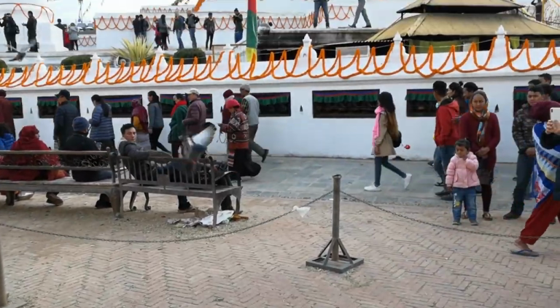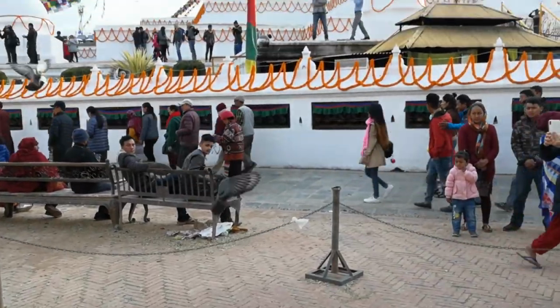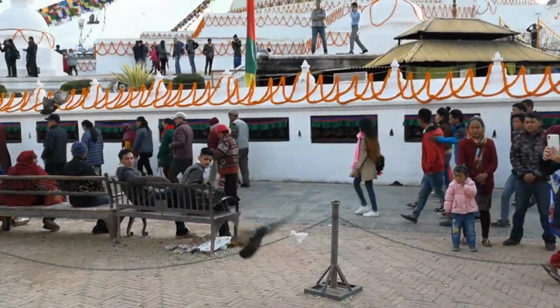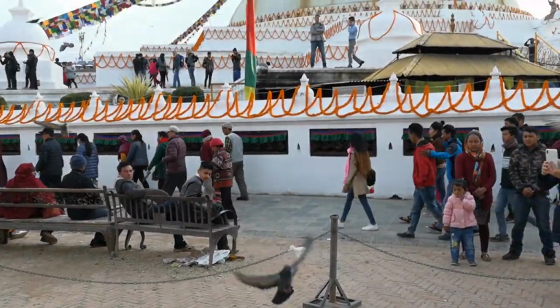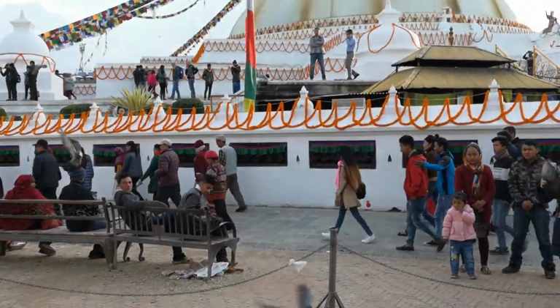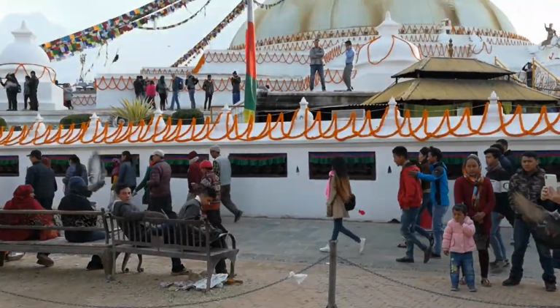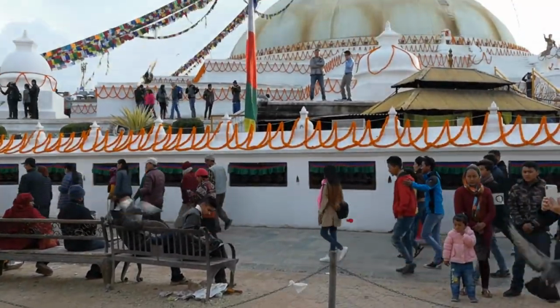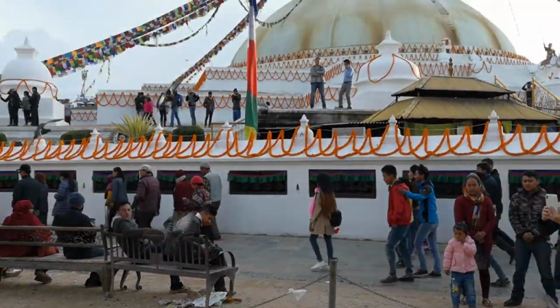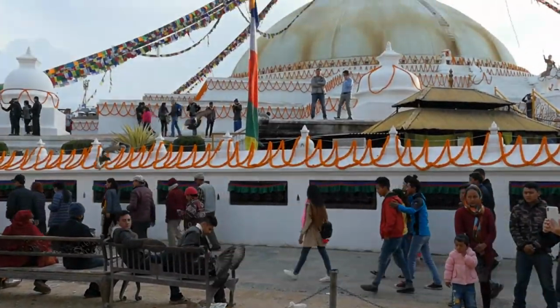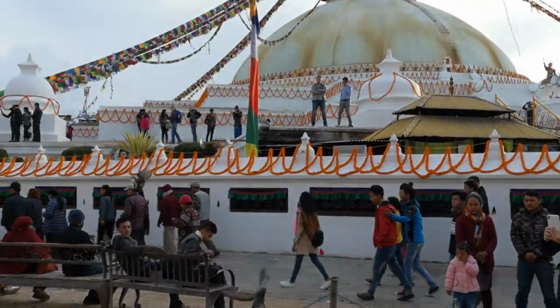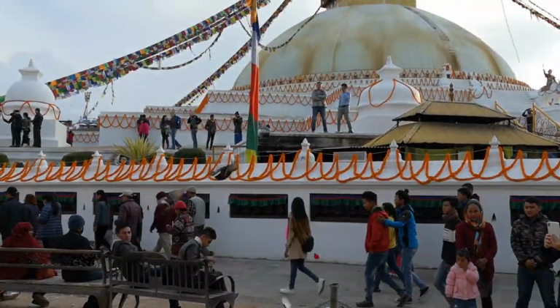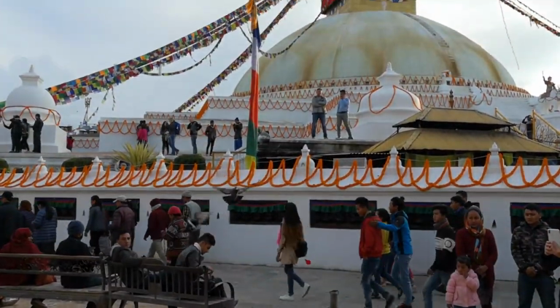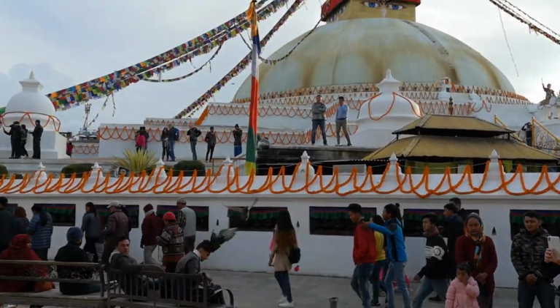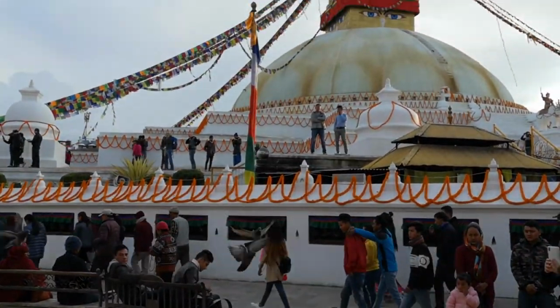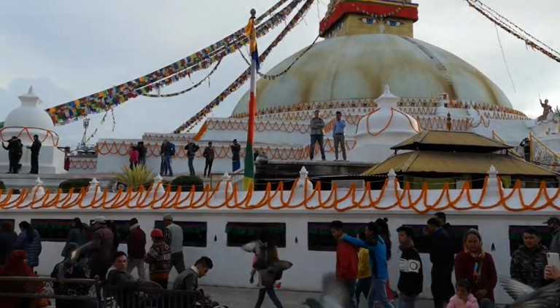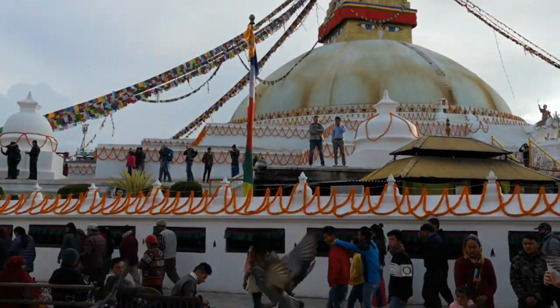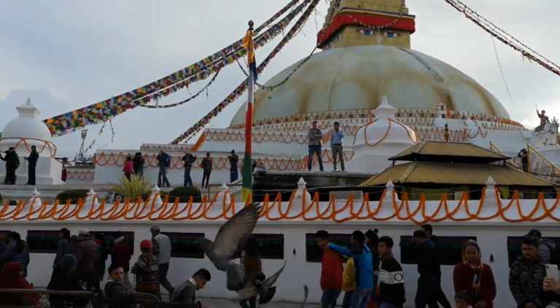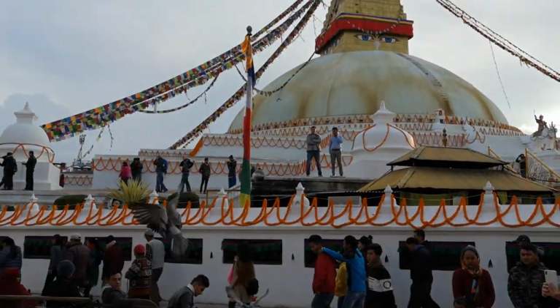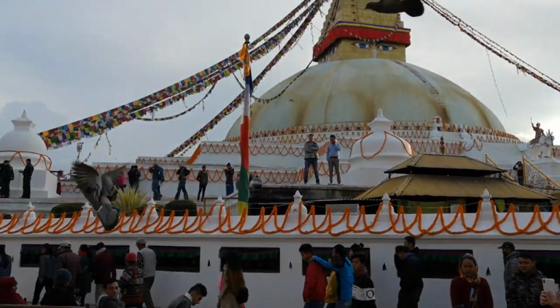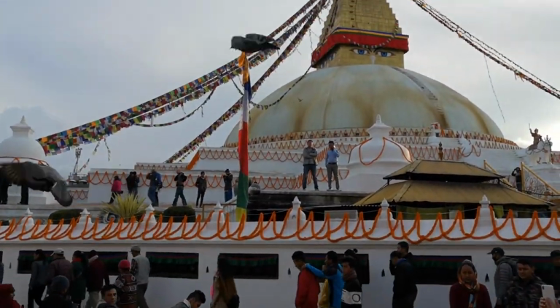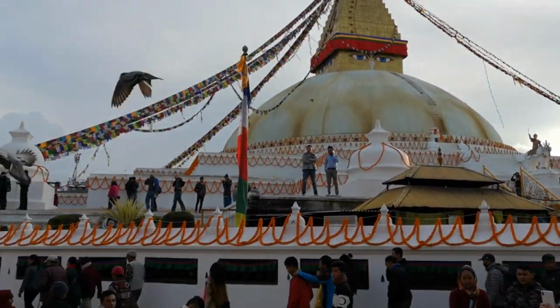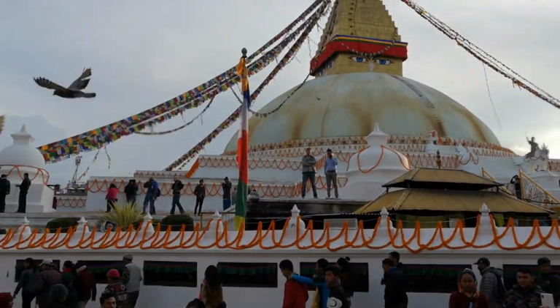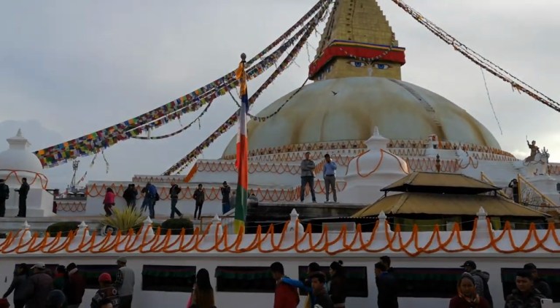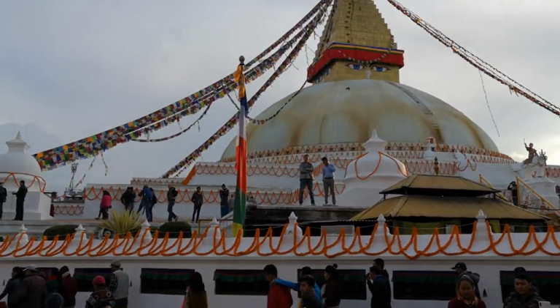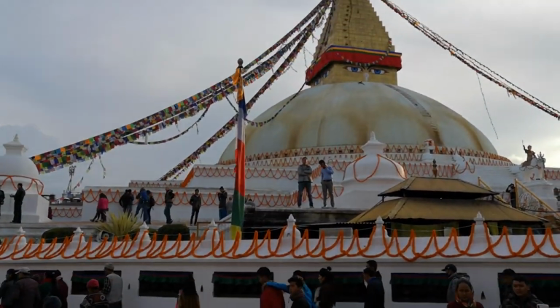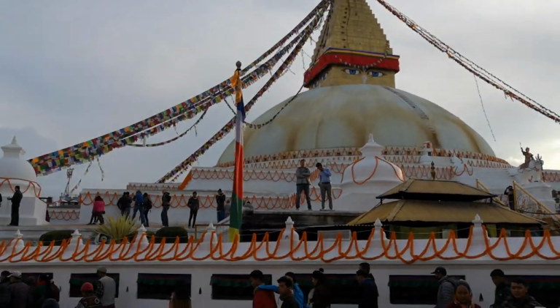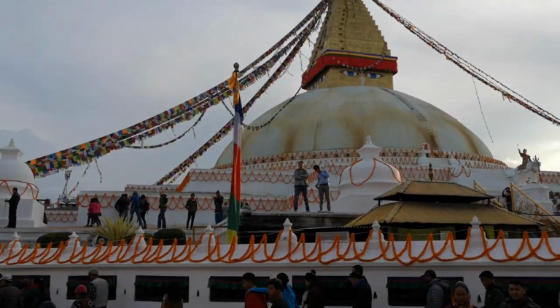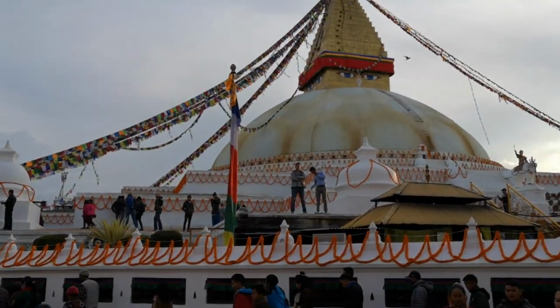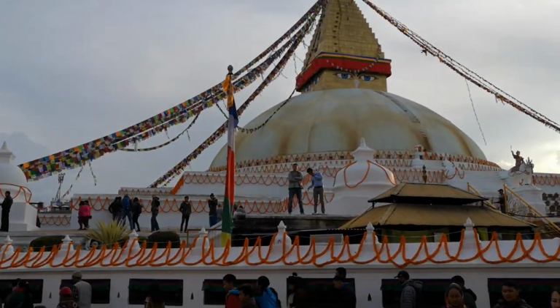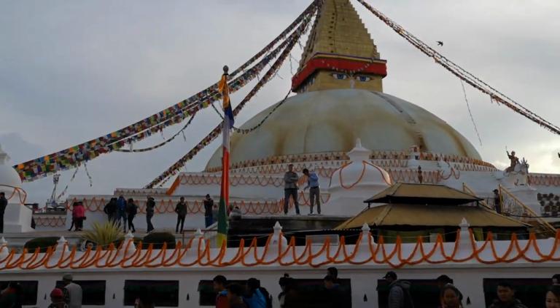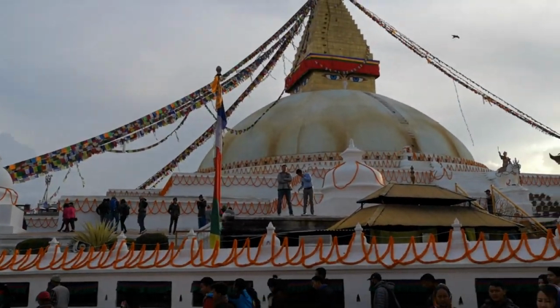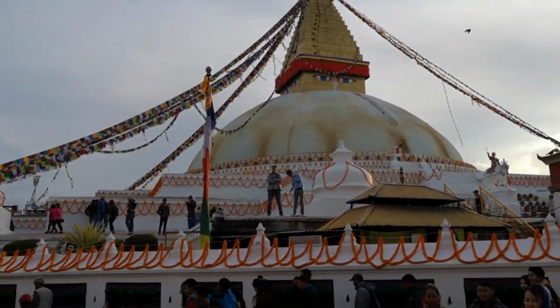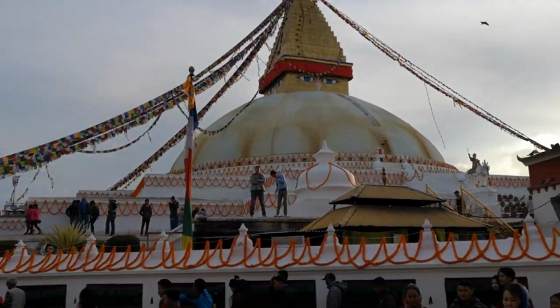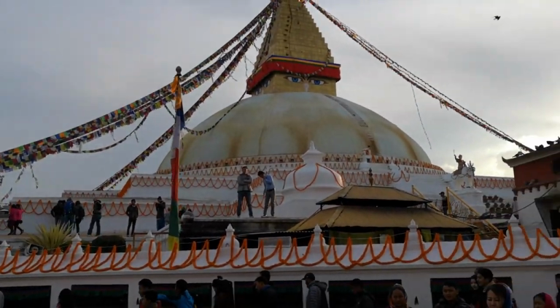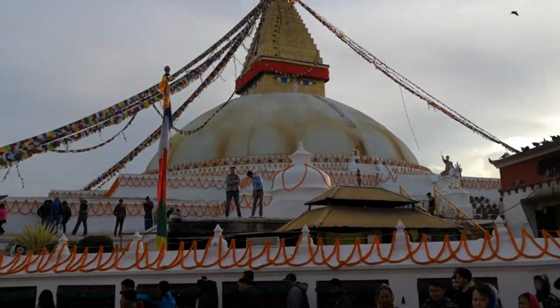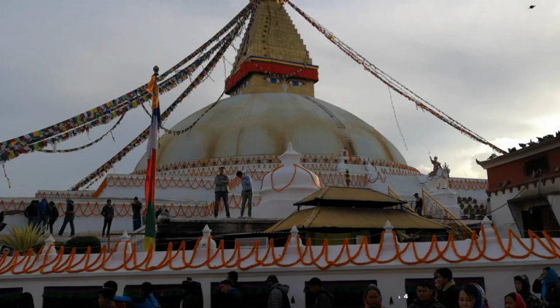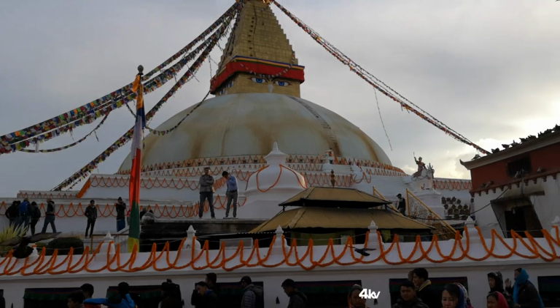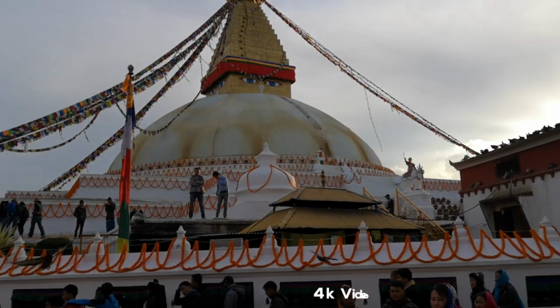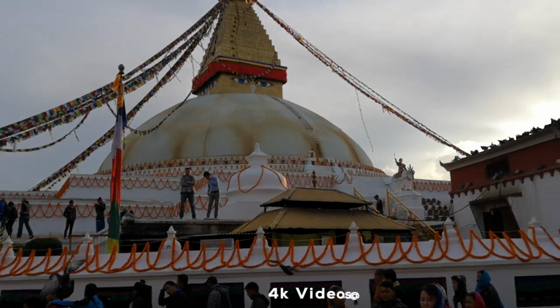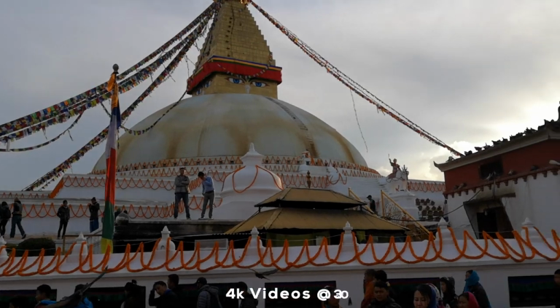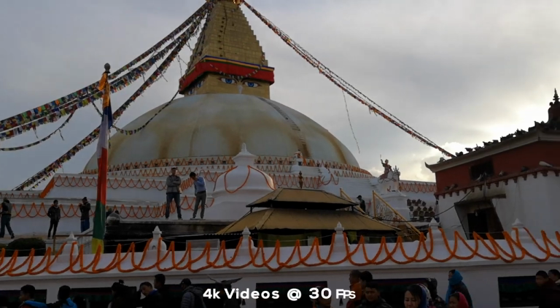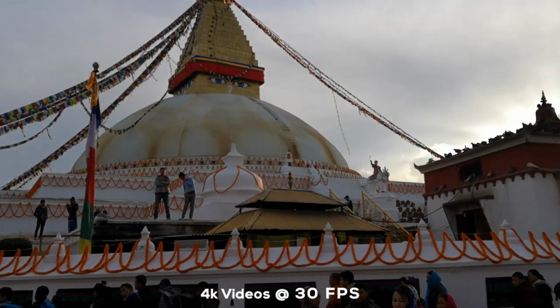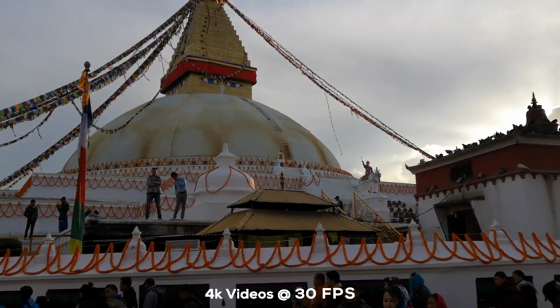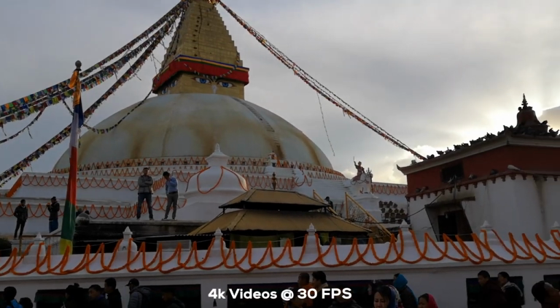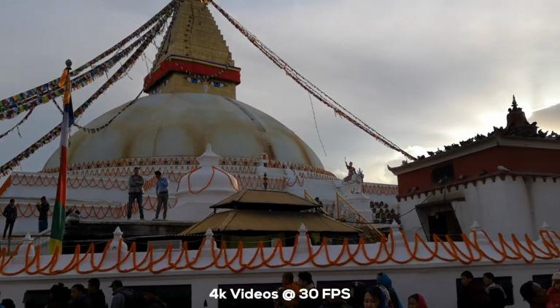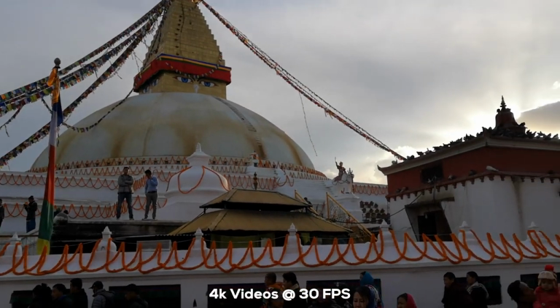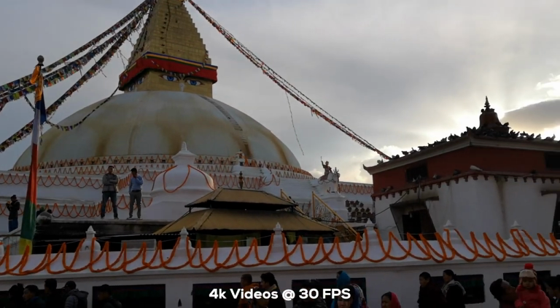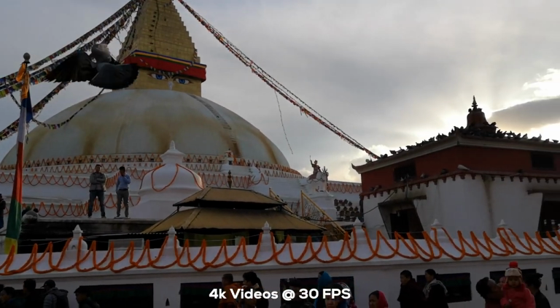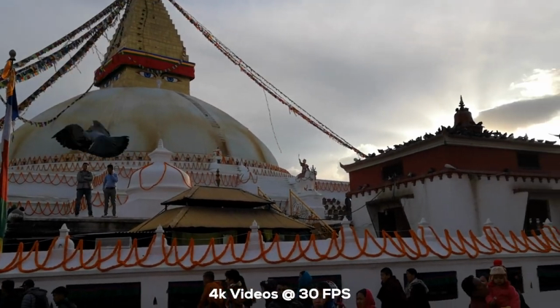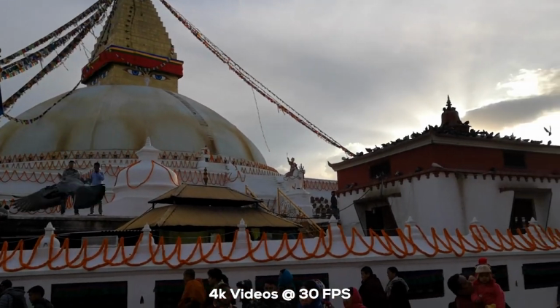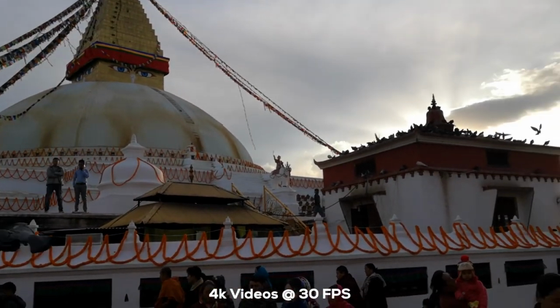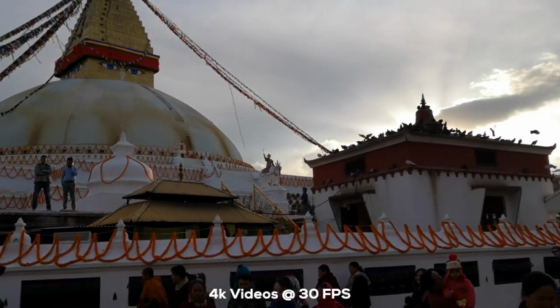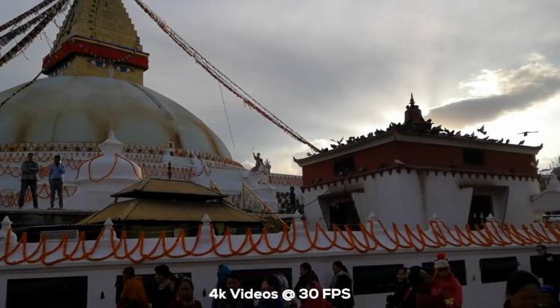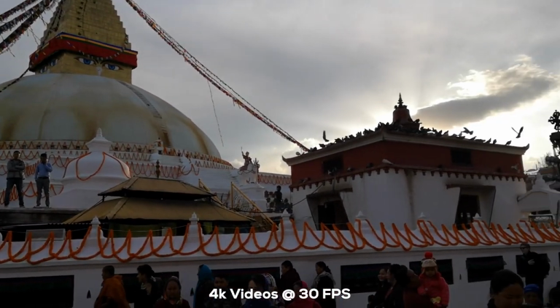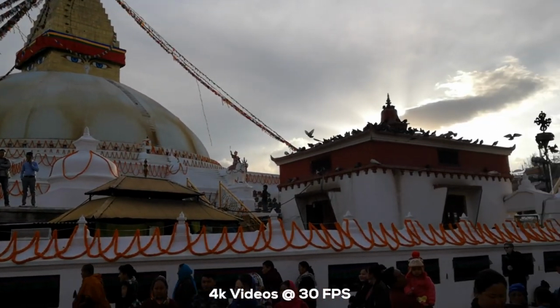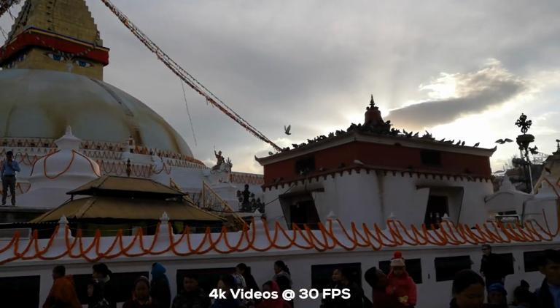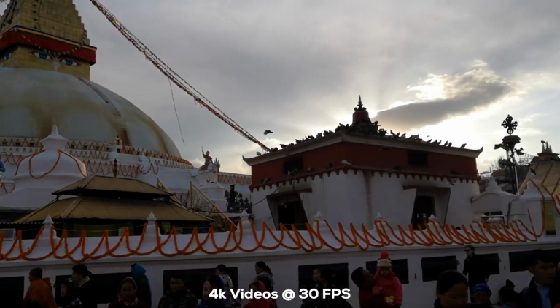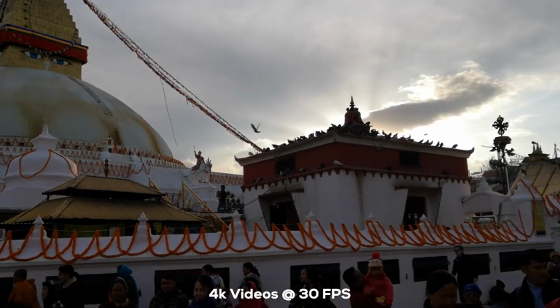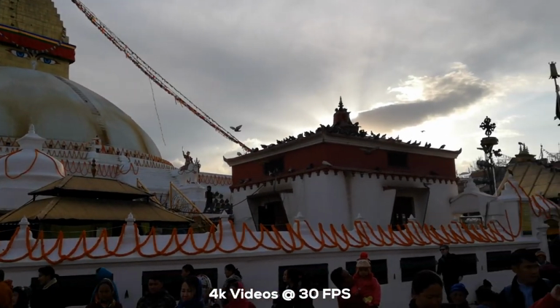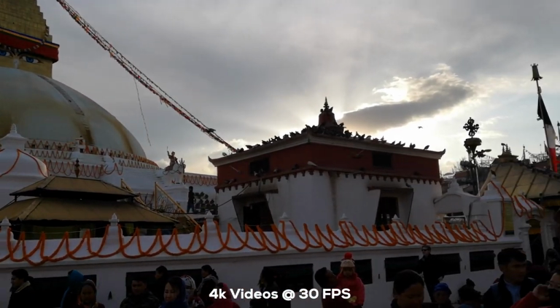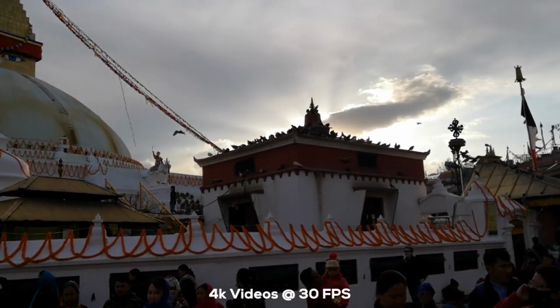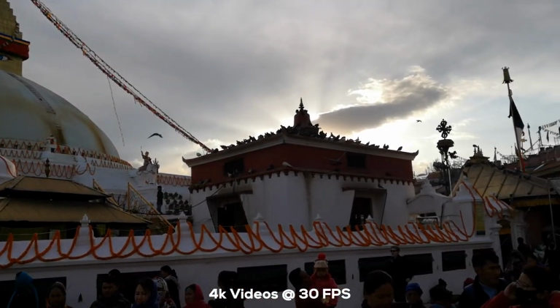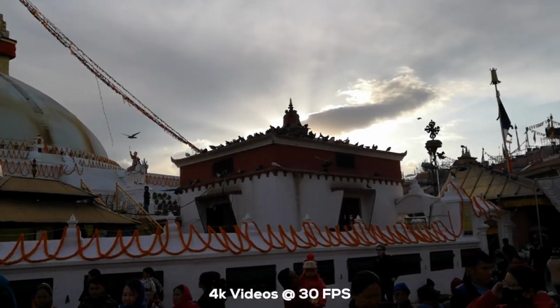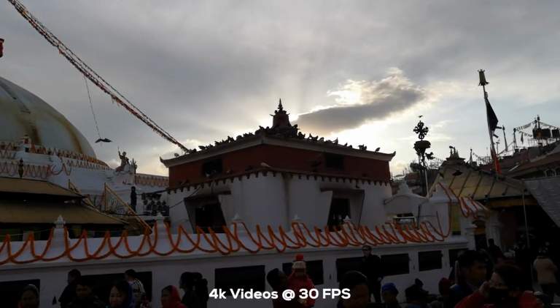Even though the Nova 4 does well on the selfie front, it fares badly in video quality. The videos are just too shaky and the colors quite dull. Plus, it can only shoot 4K videos at 30fps.